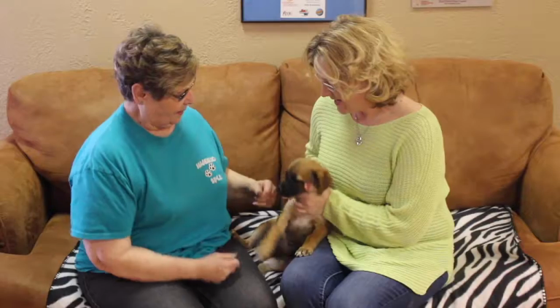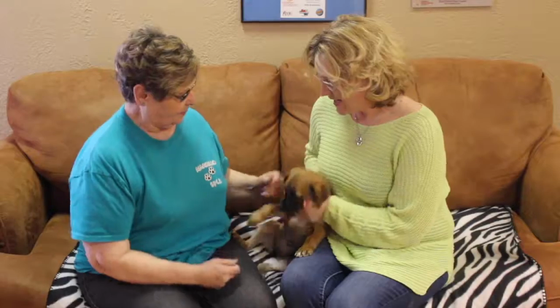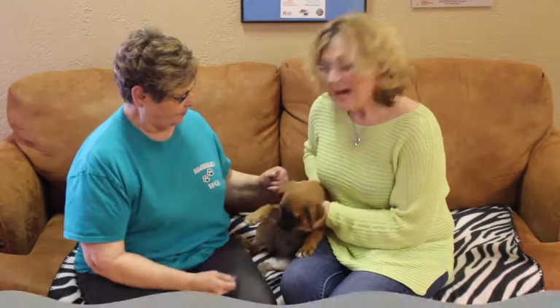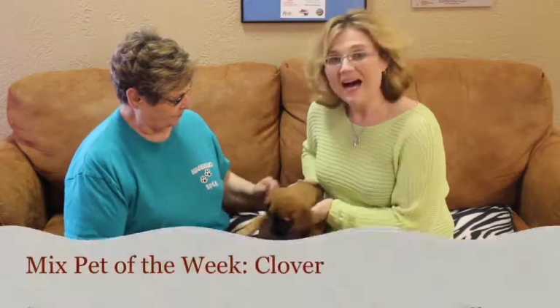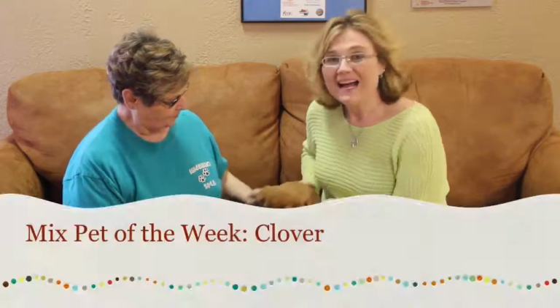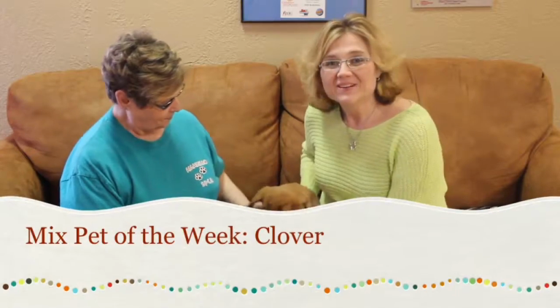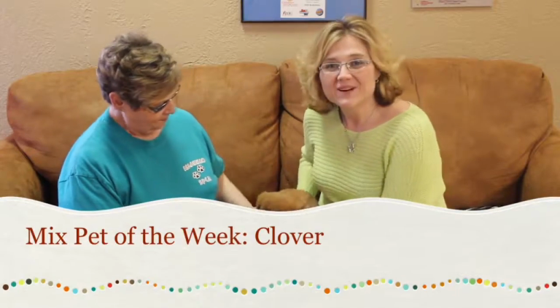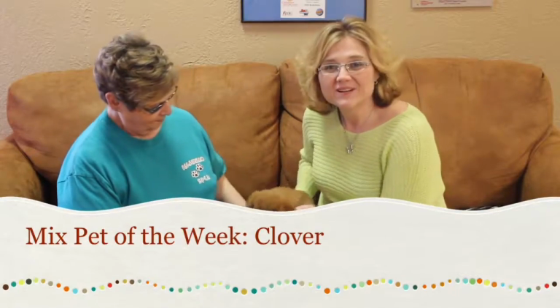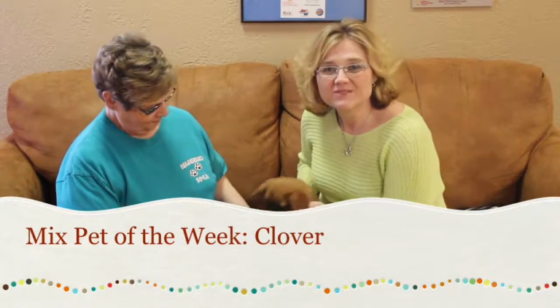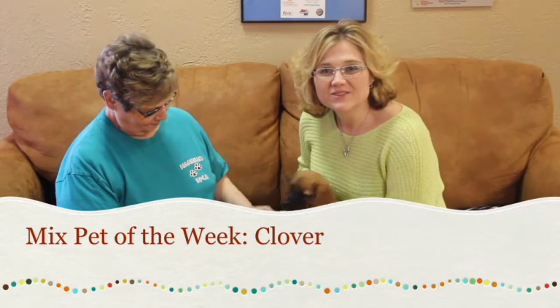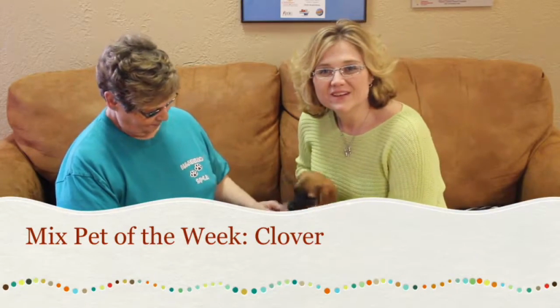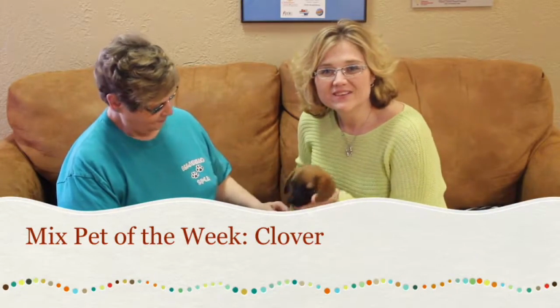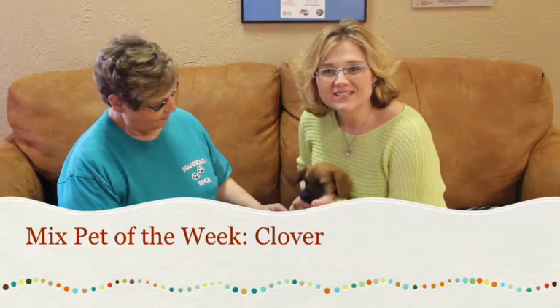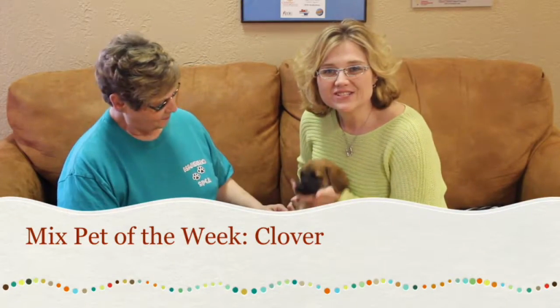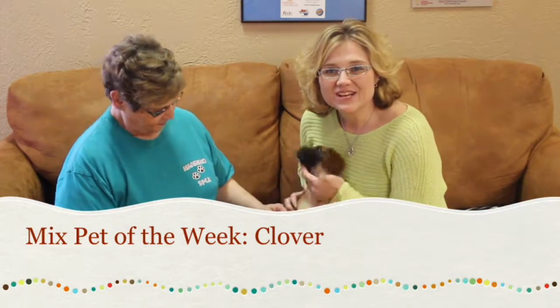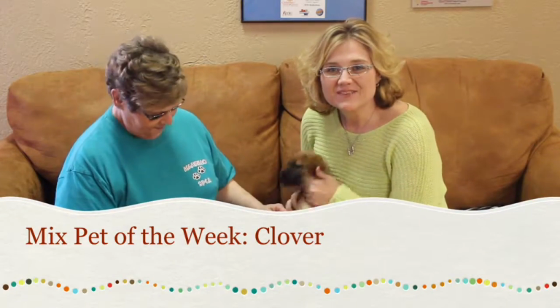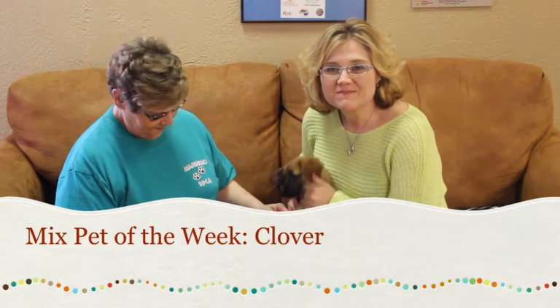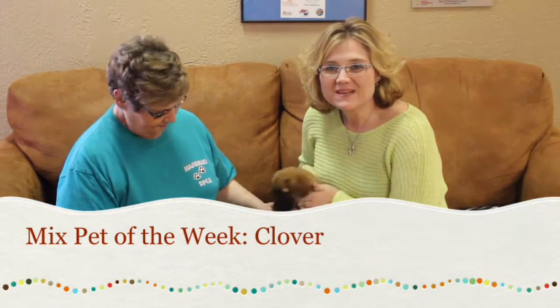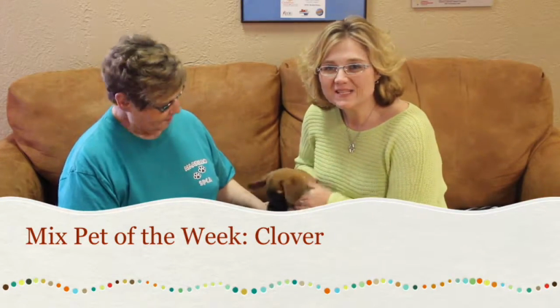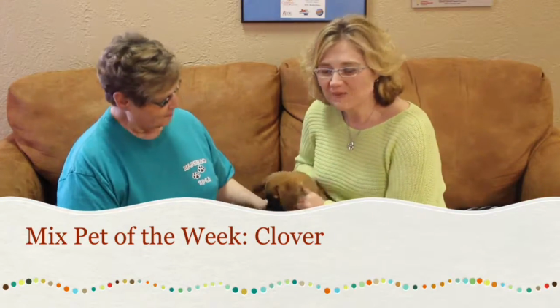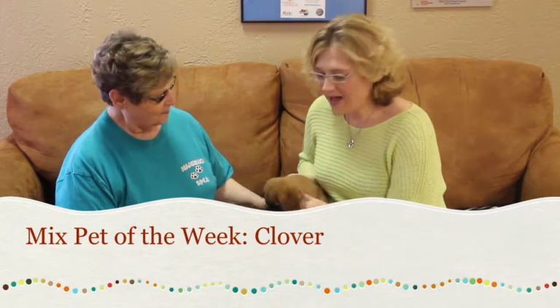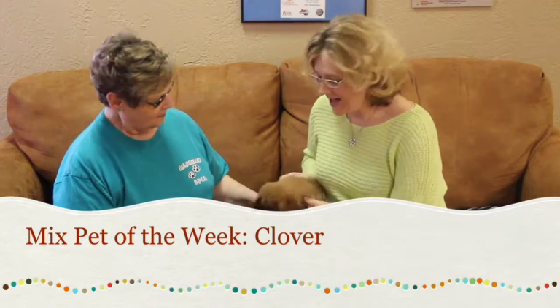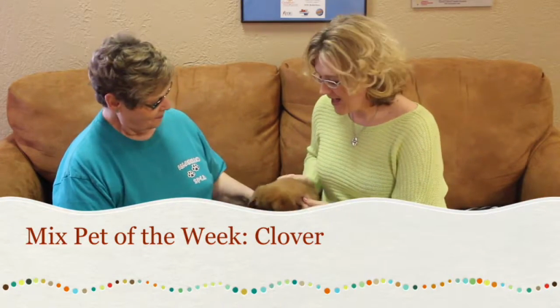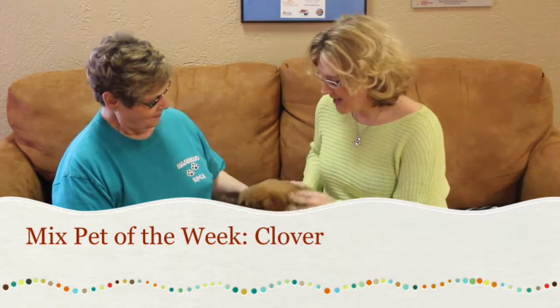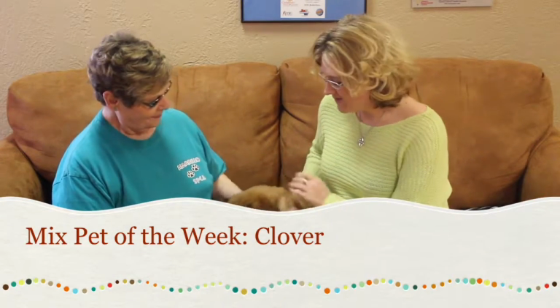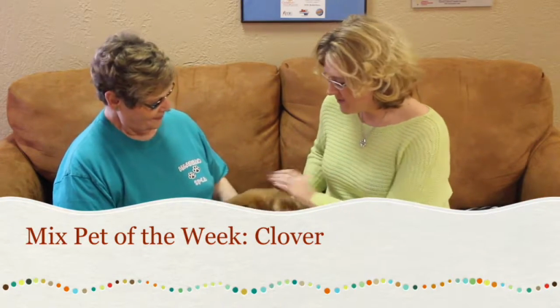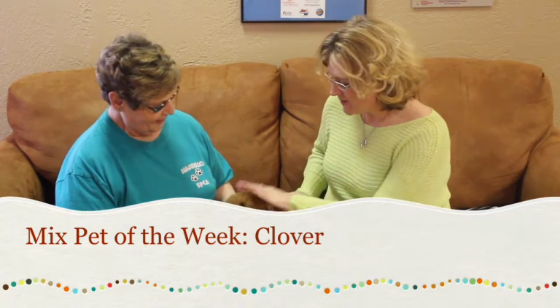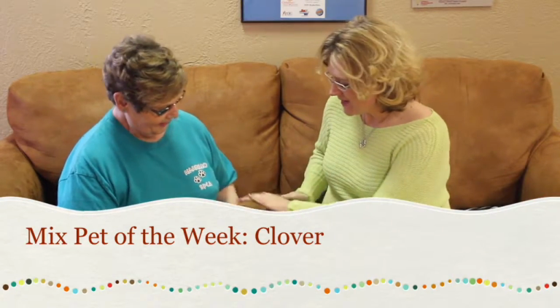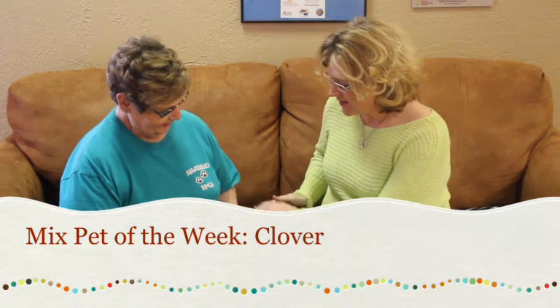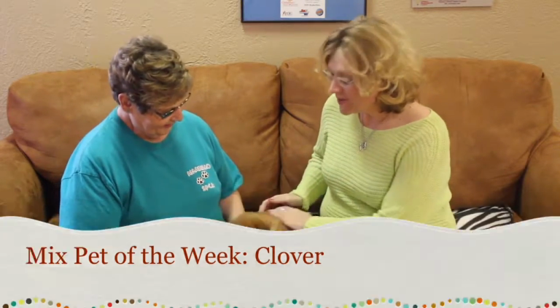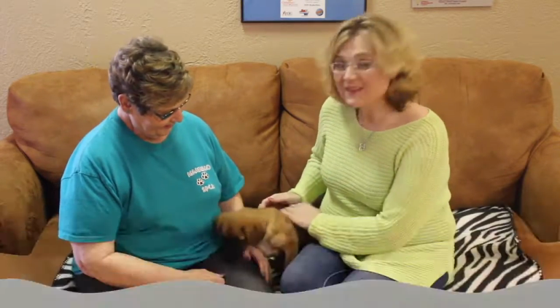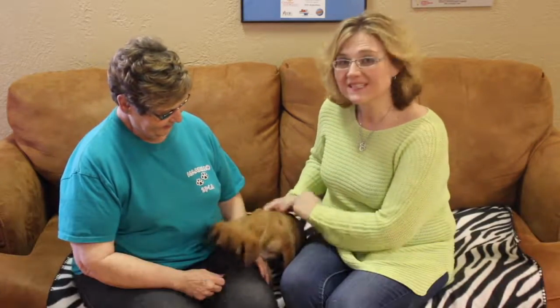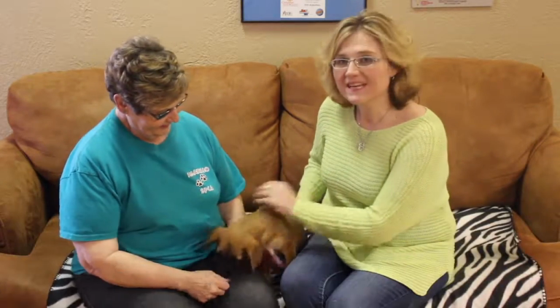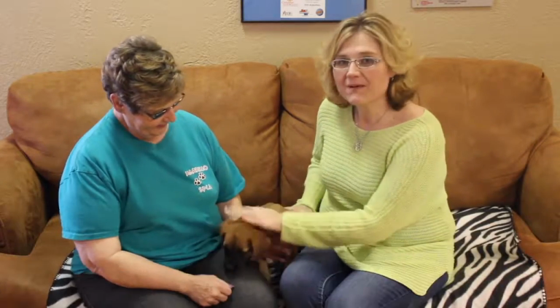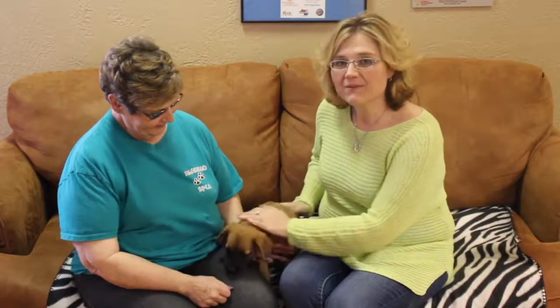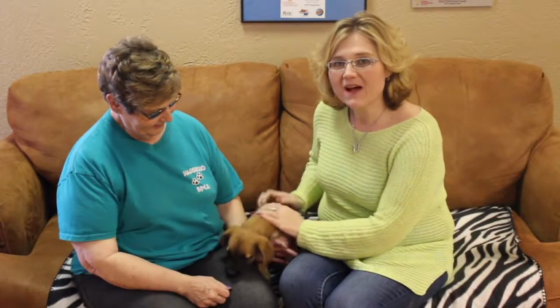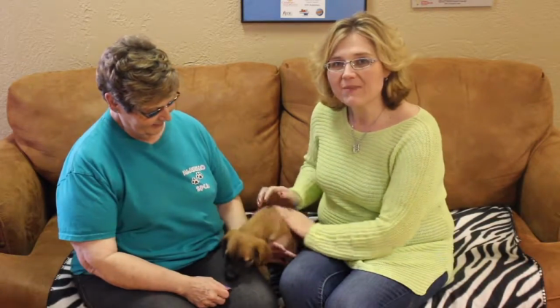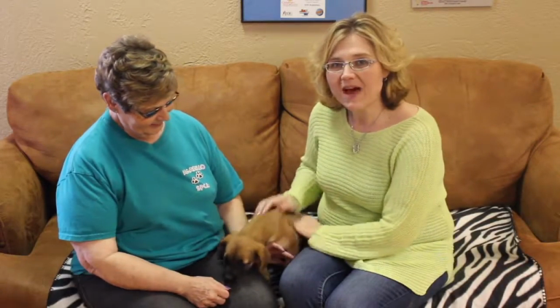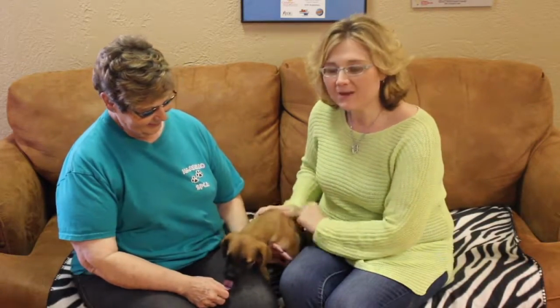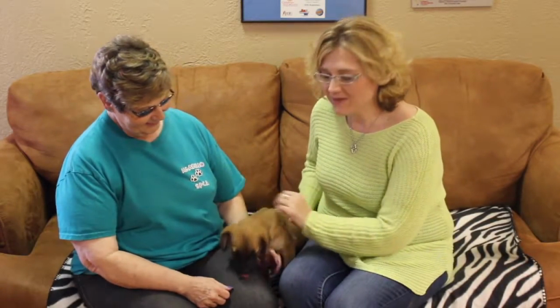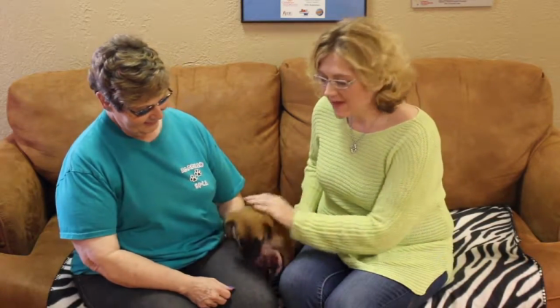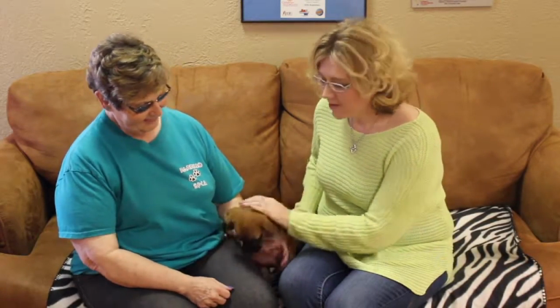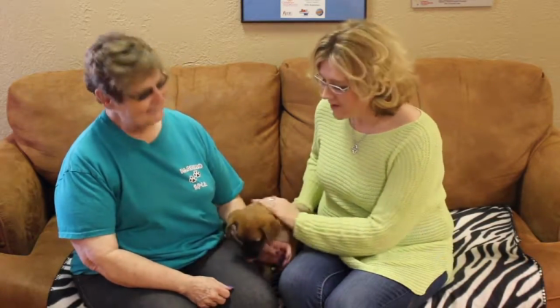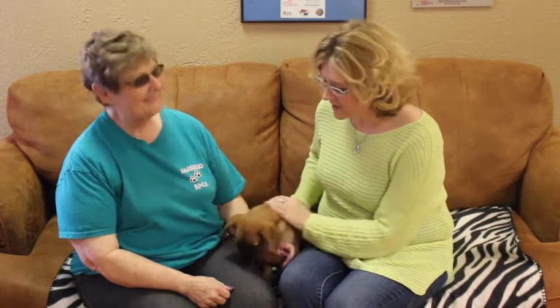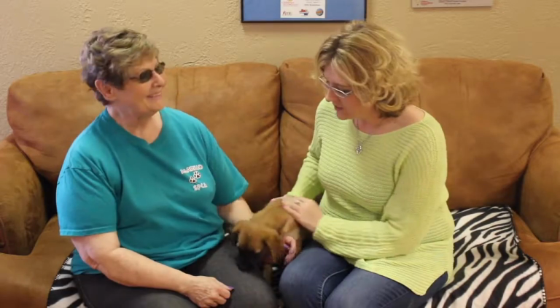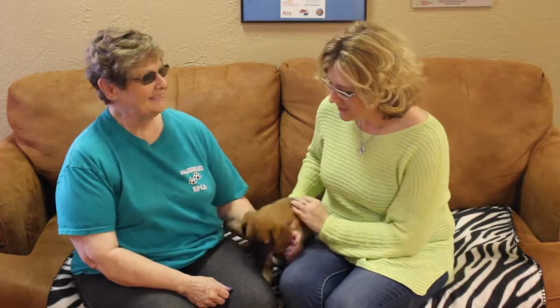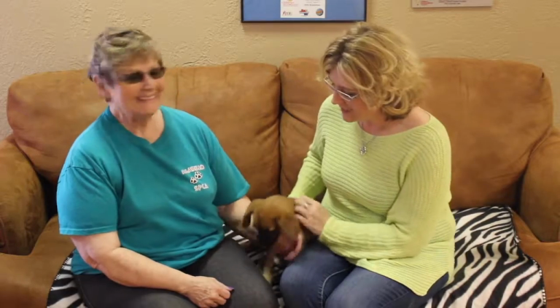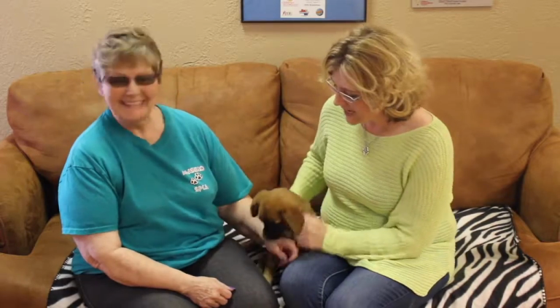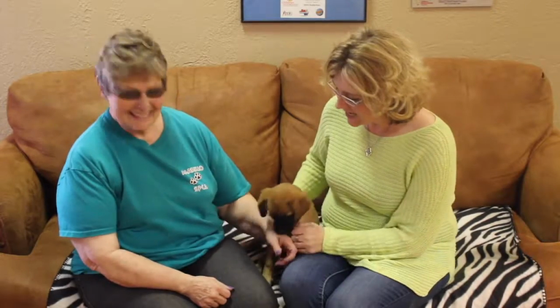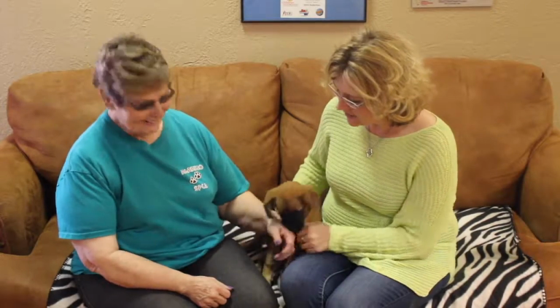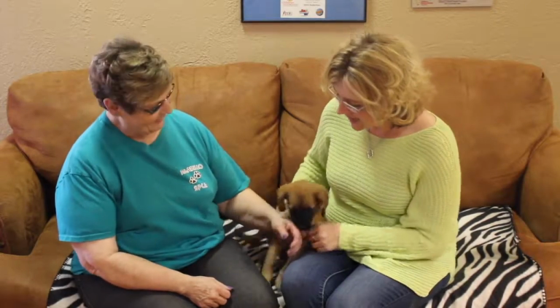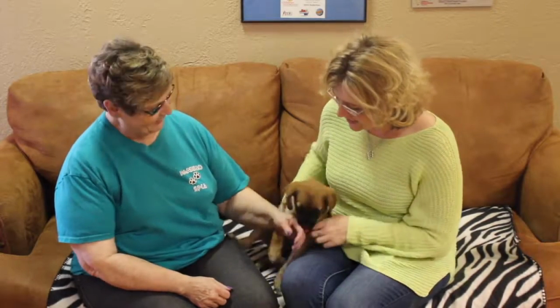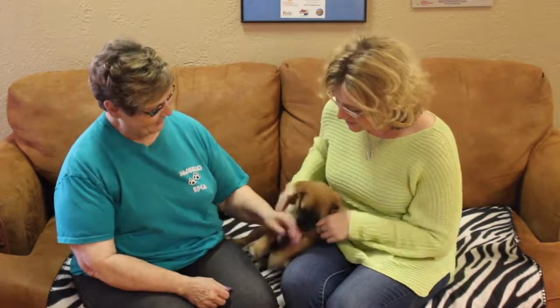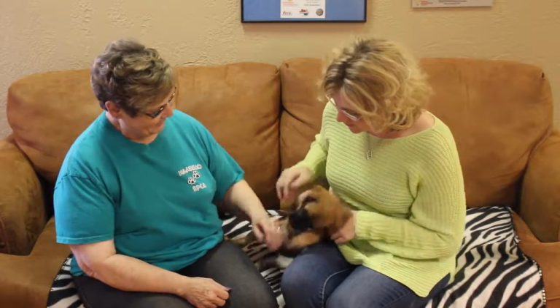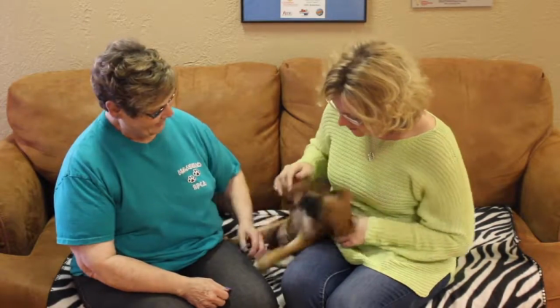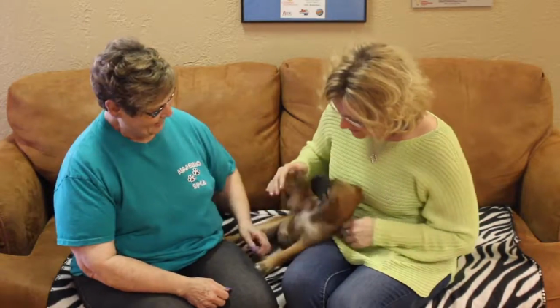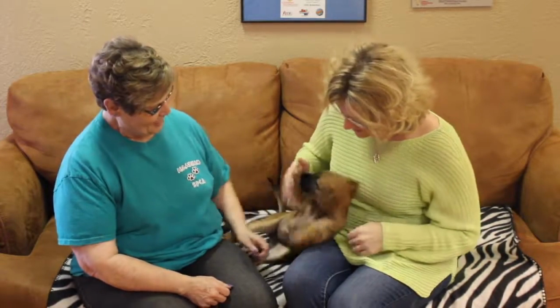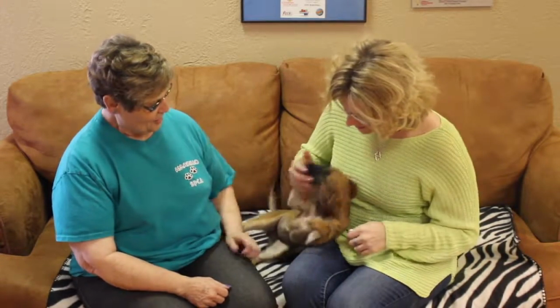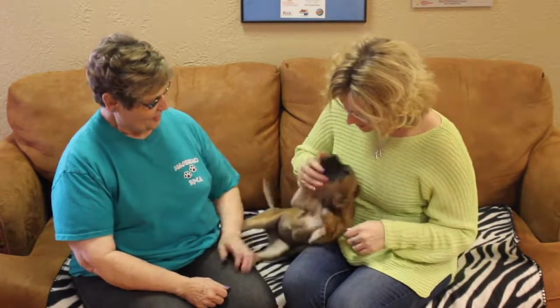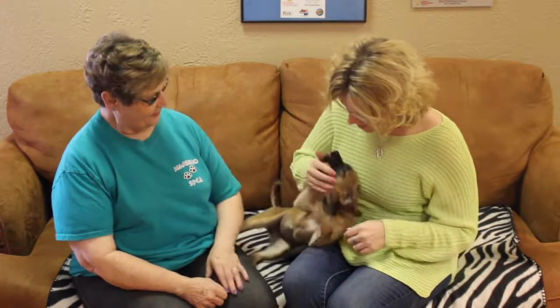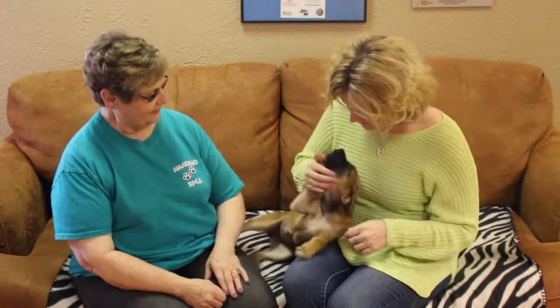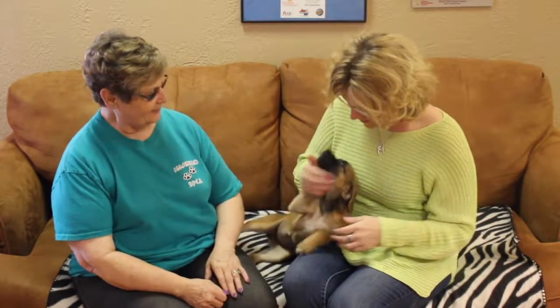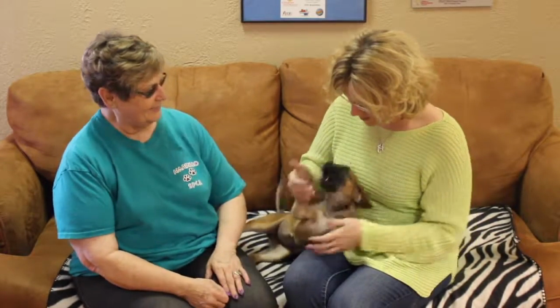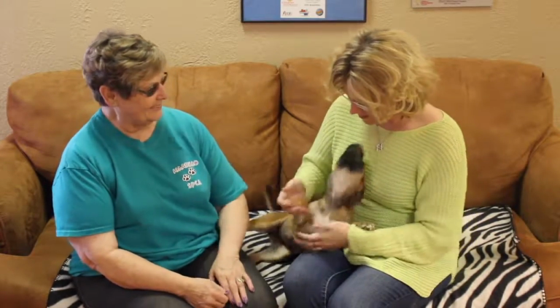Hi and welcome to another edition of the Mixed Pet of the Week. With us today we've got Patty with the Amarillo SPCA. Now Patty, you brought us Clover.